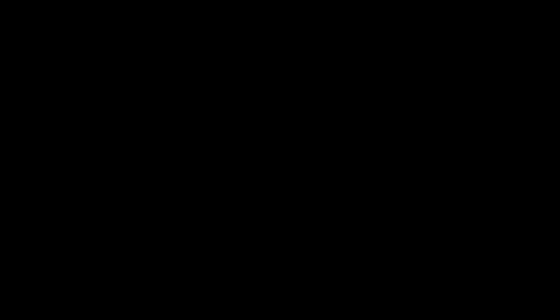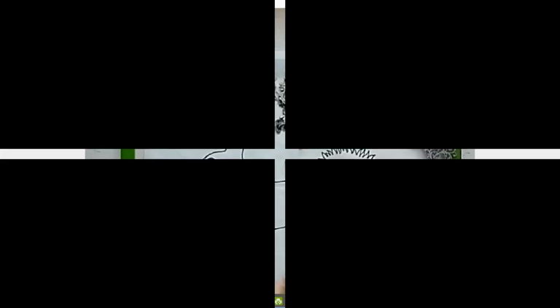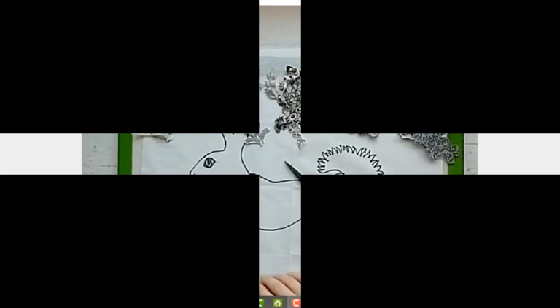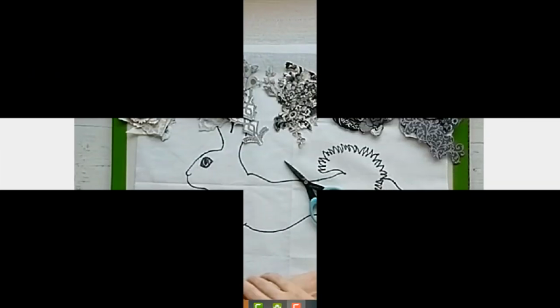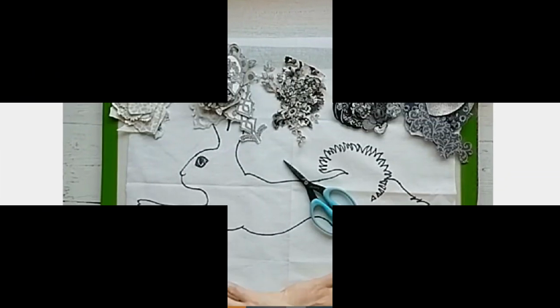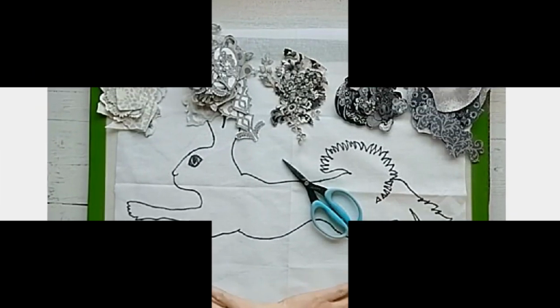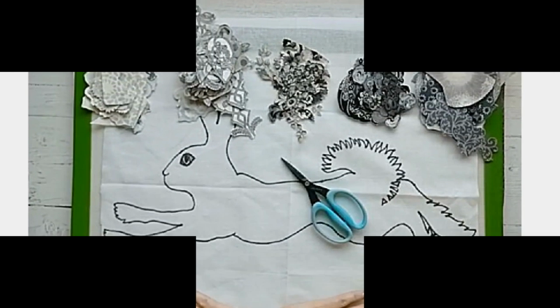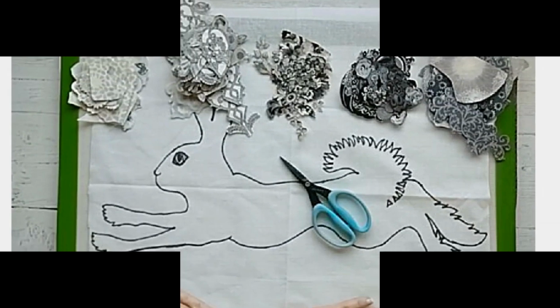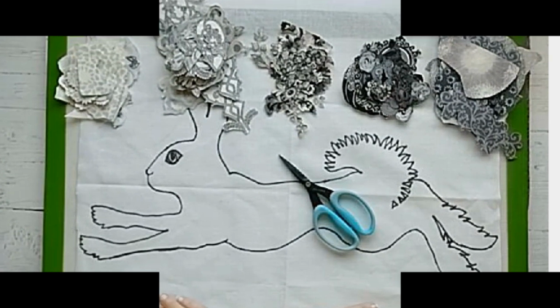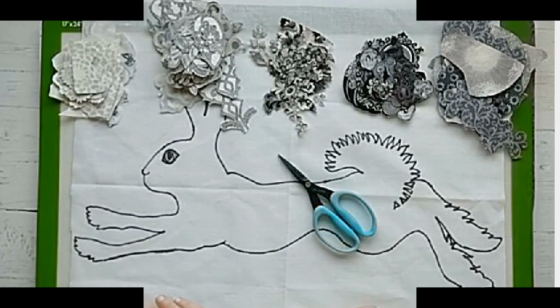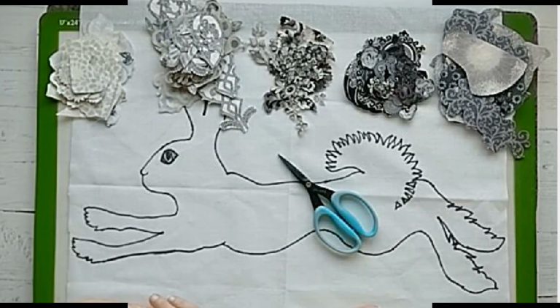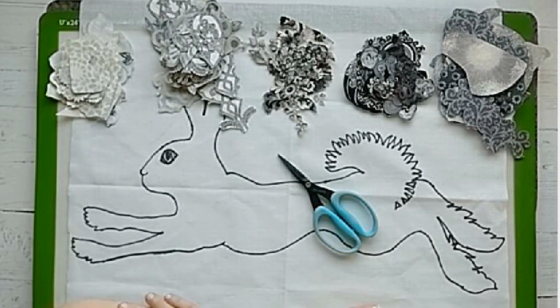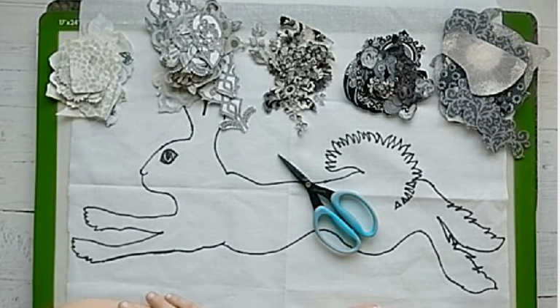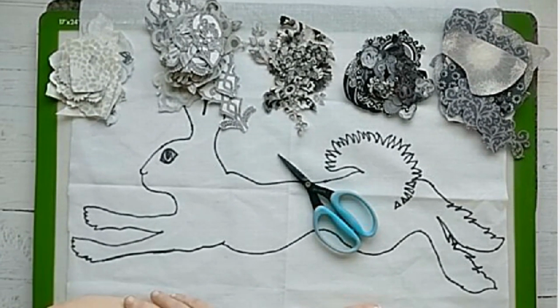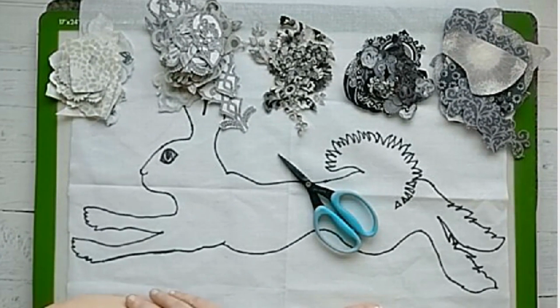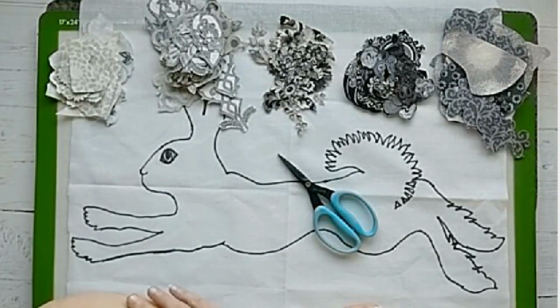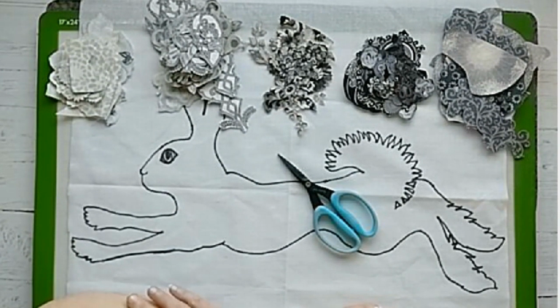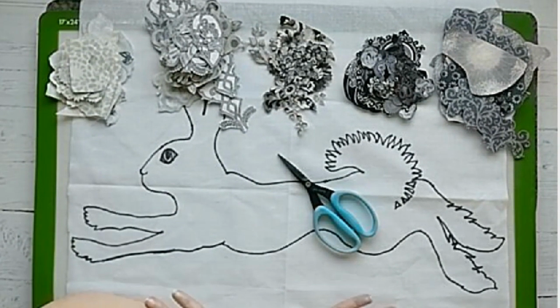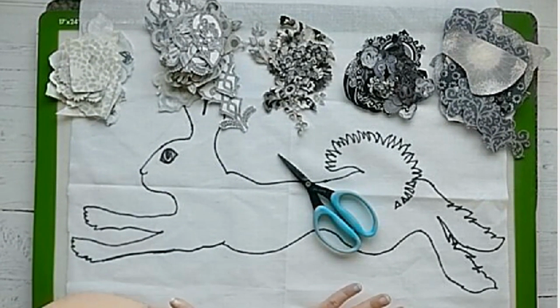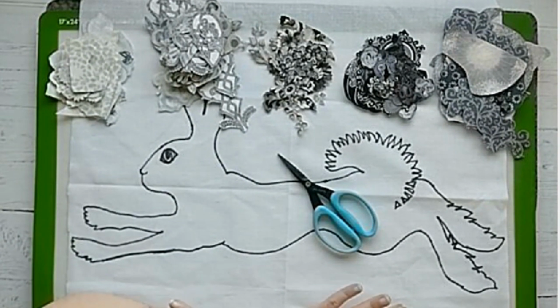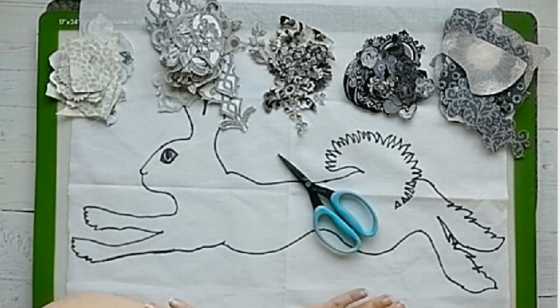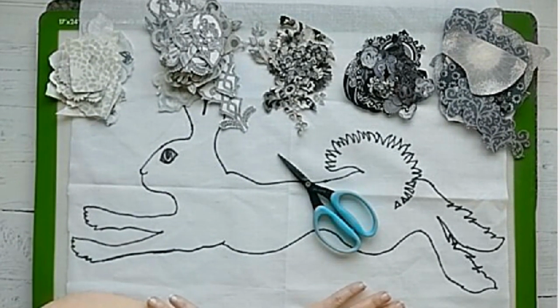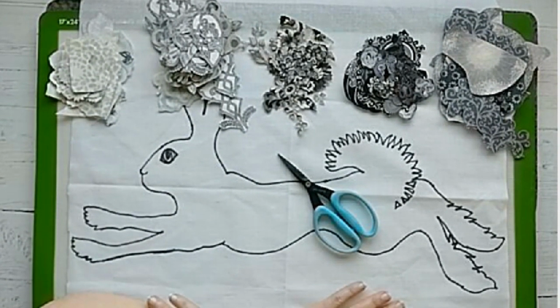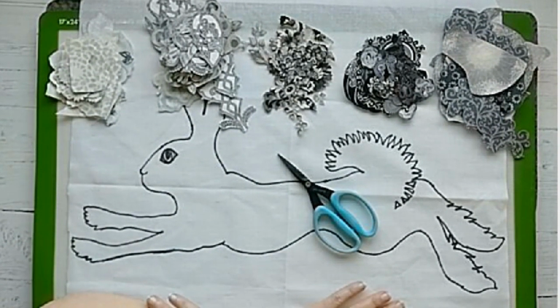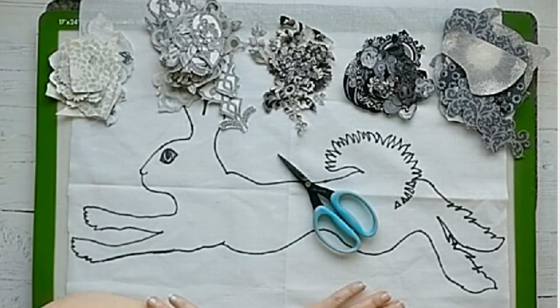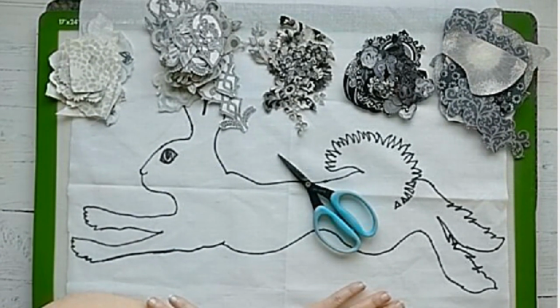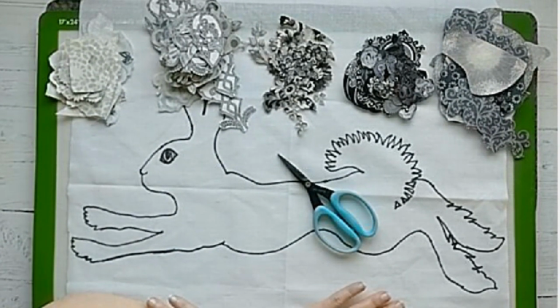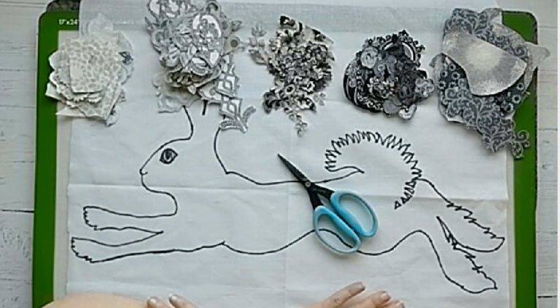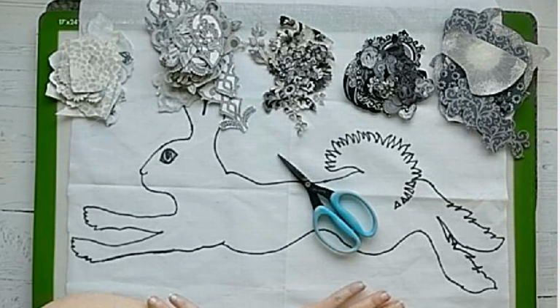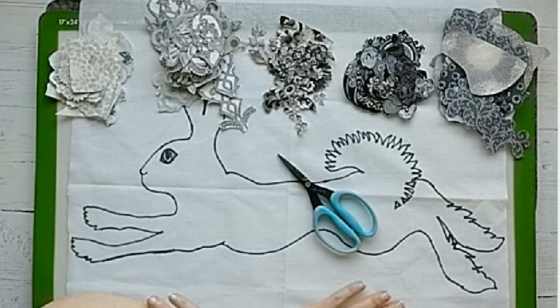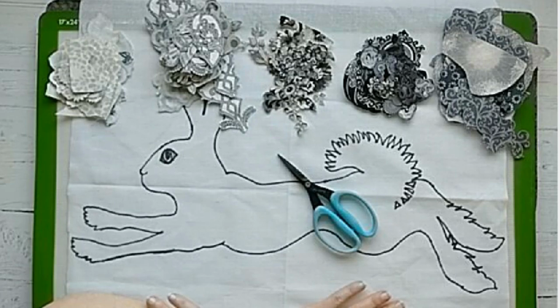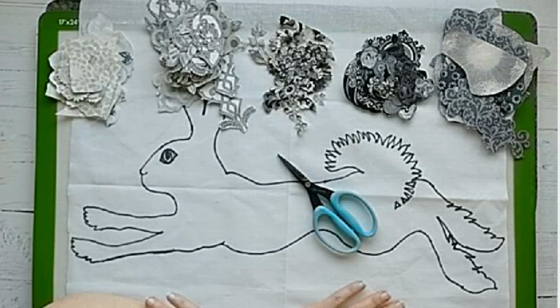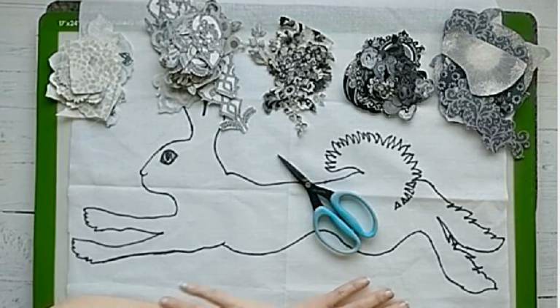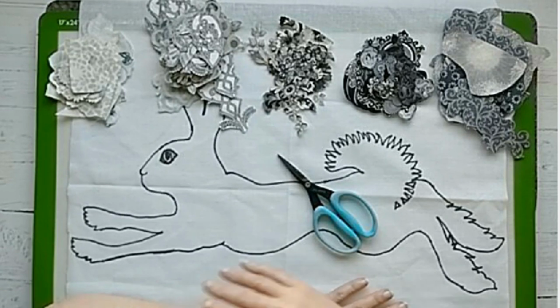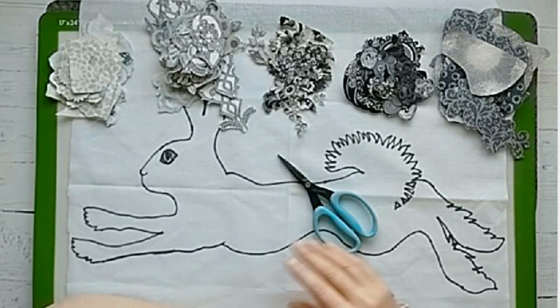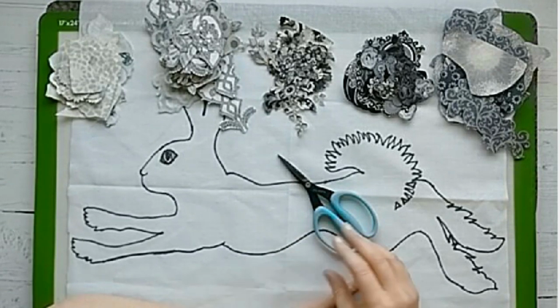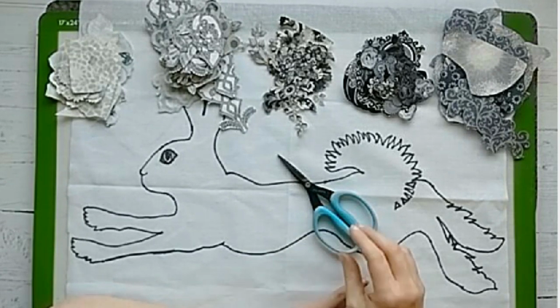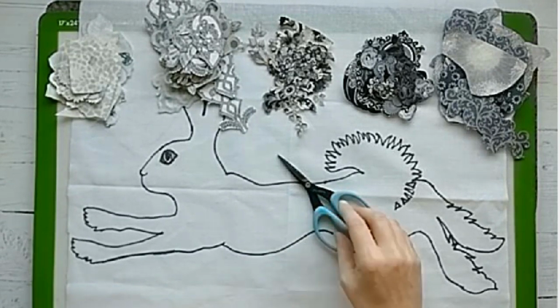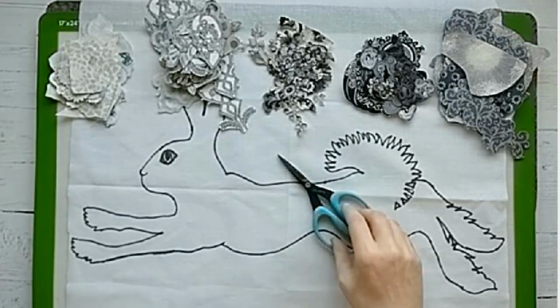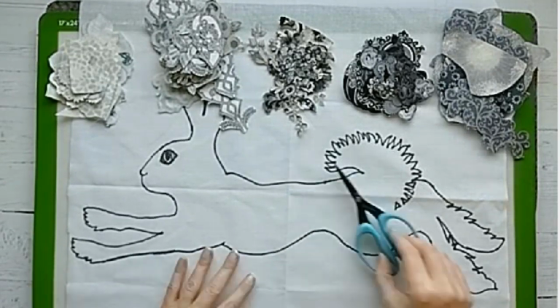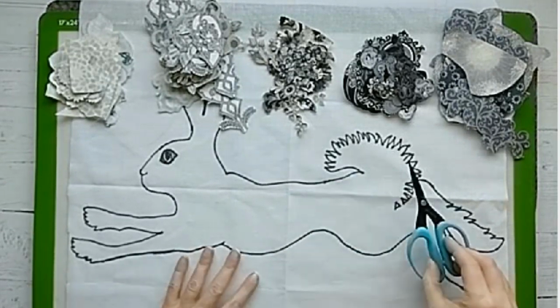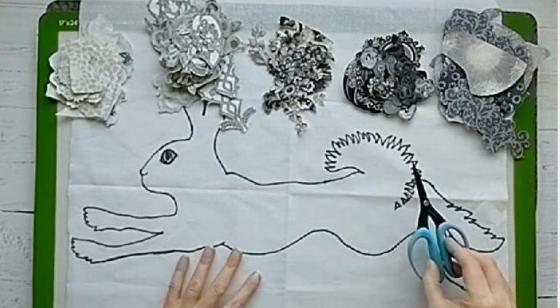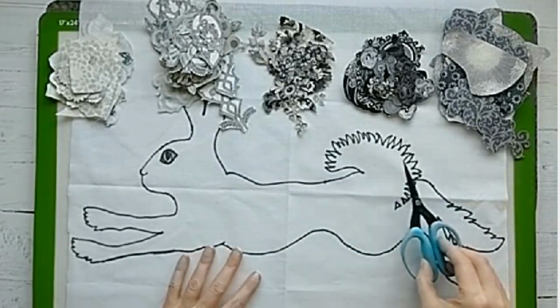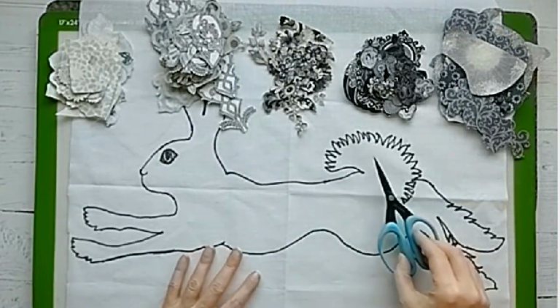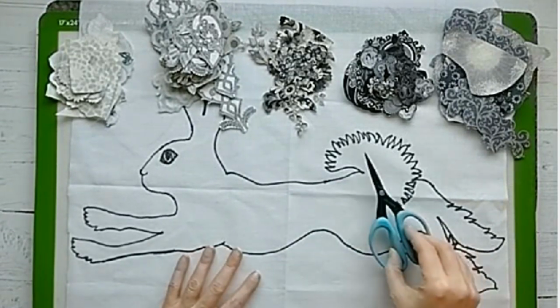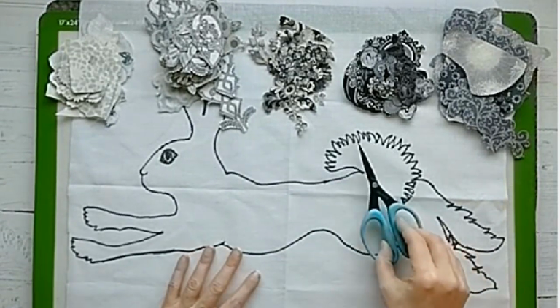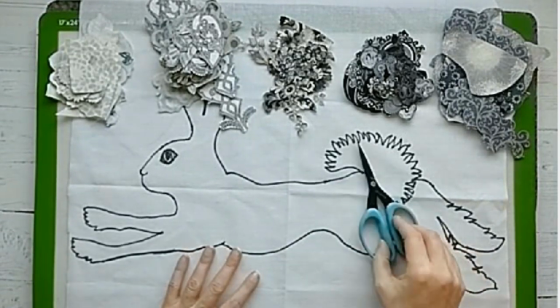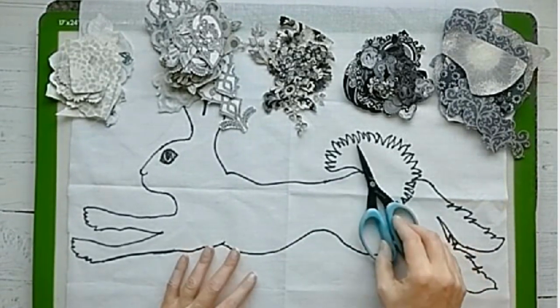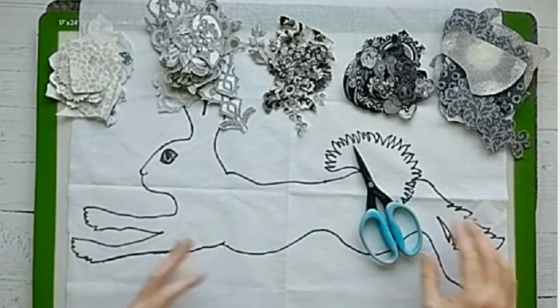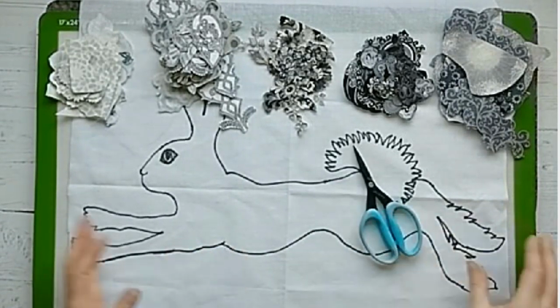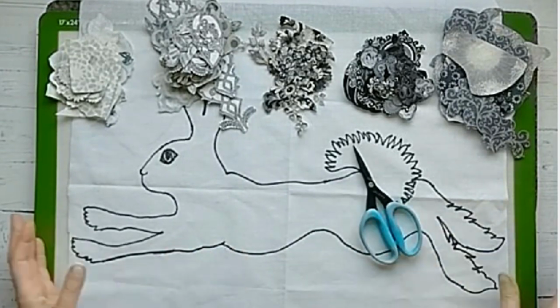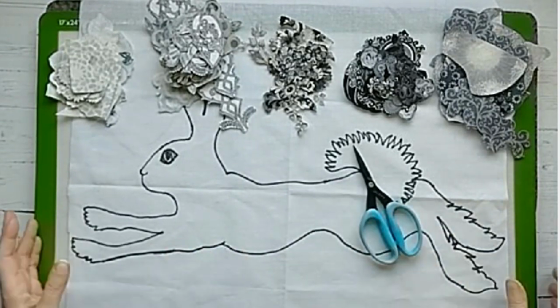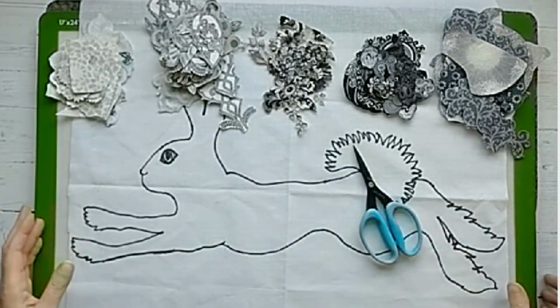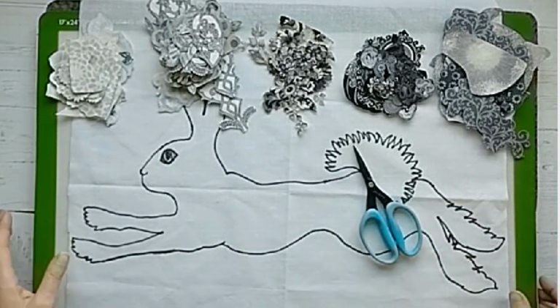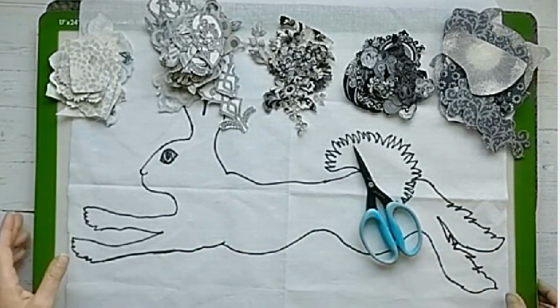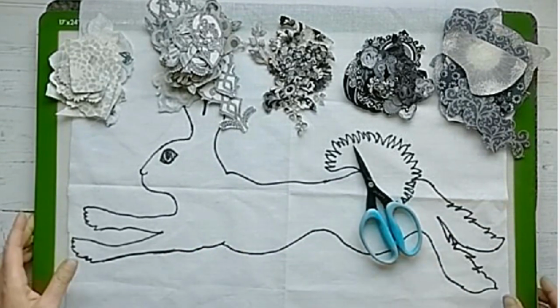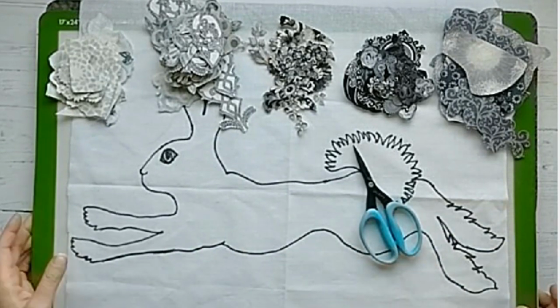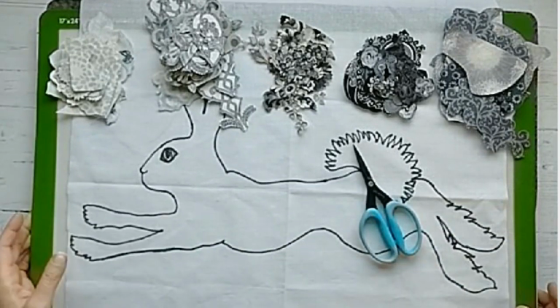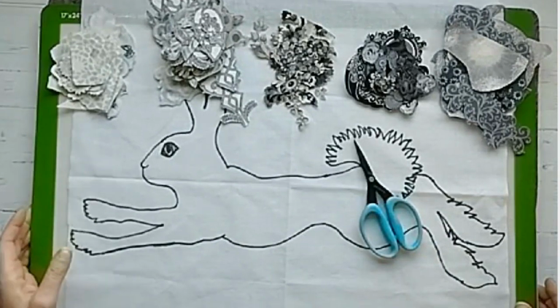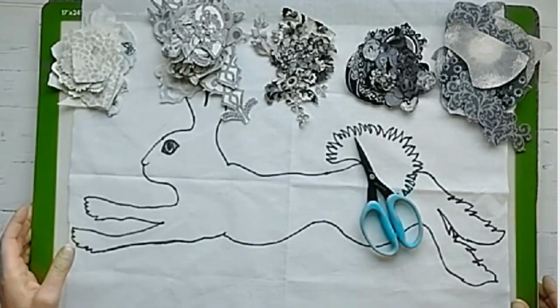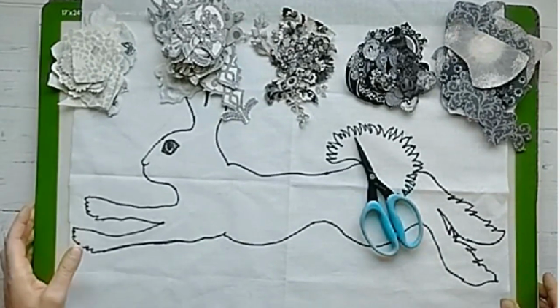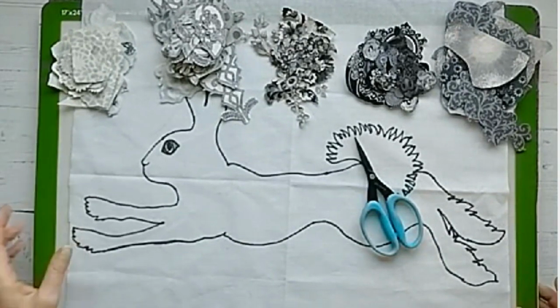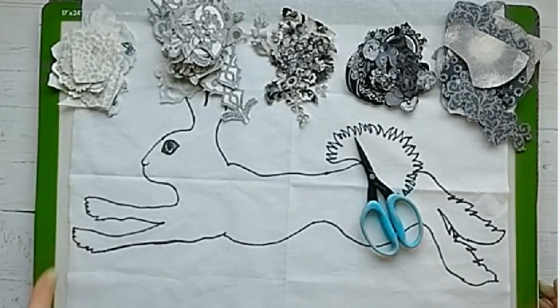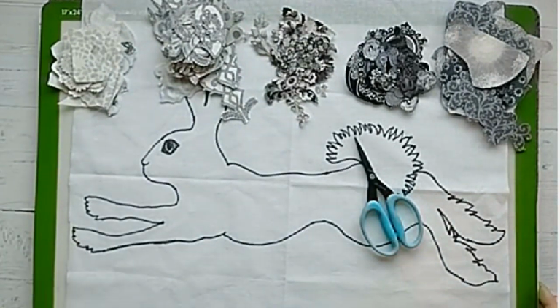All right, are you excited to get started on the floral hair collage? I know I am. This is one of my favorite parts.